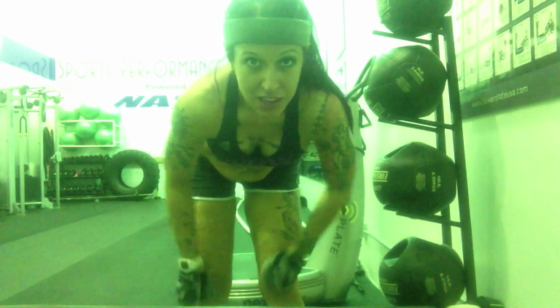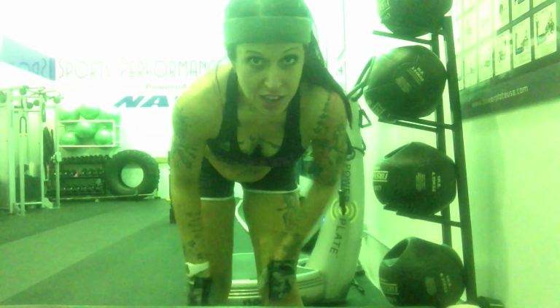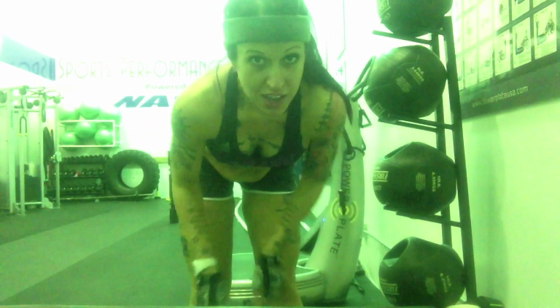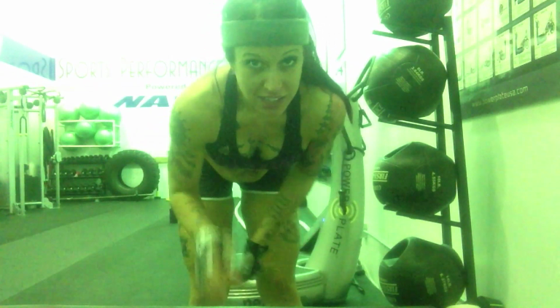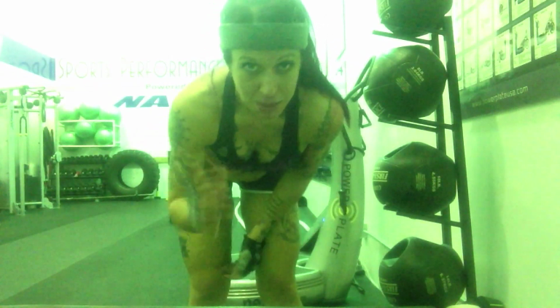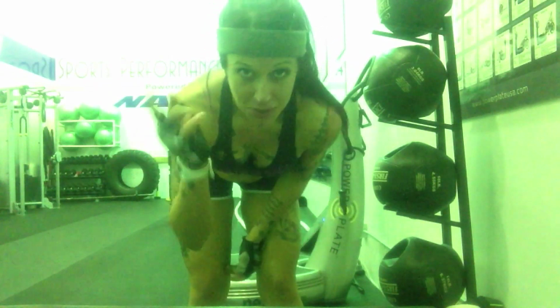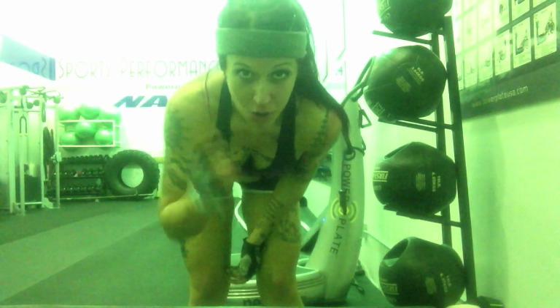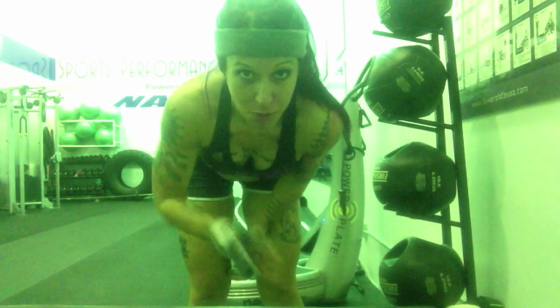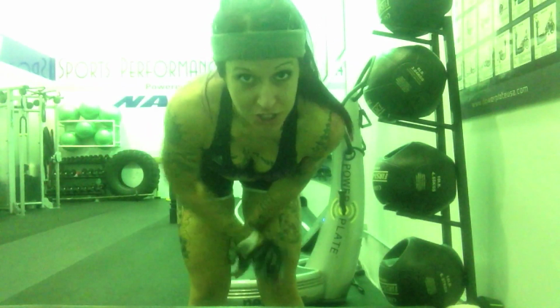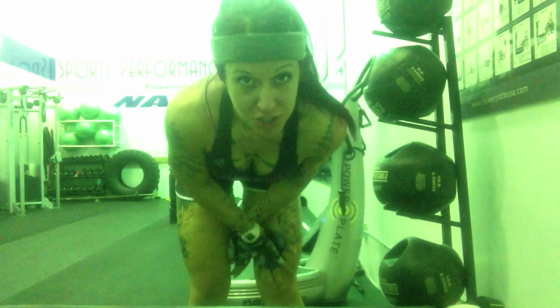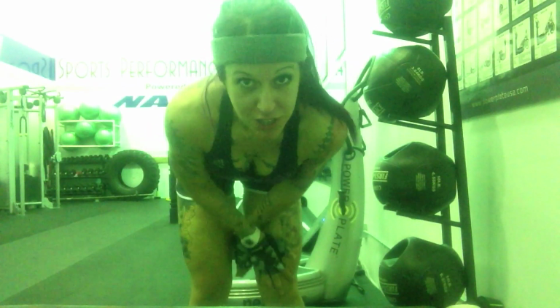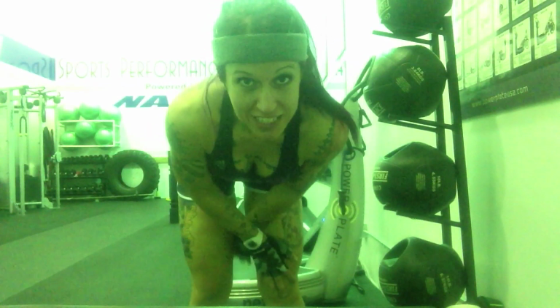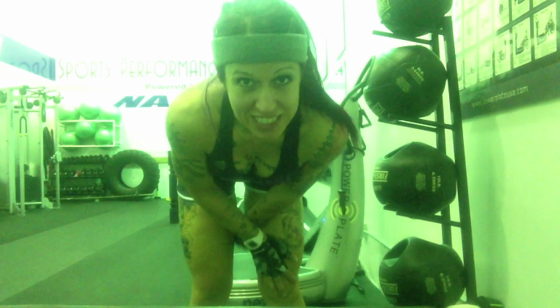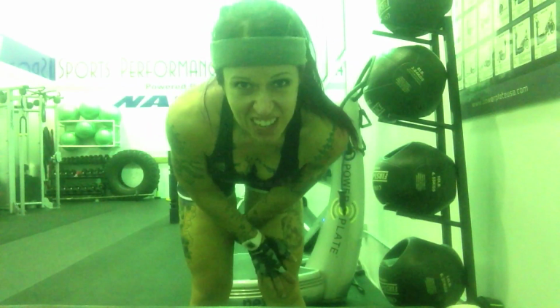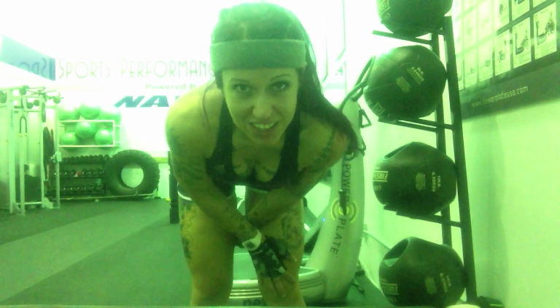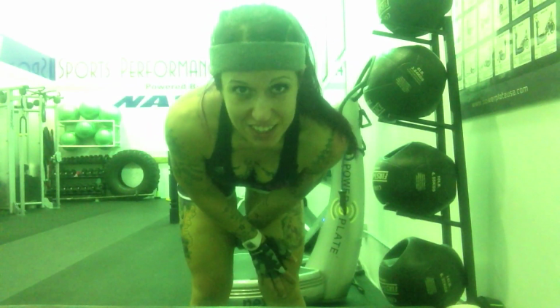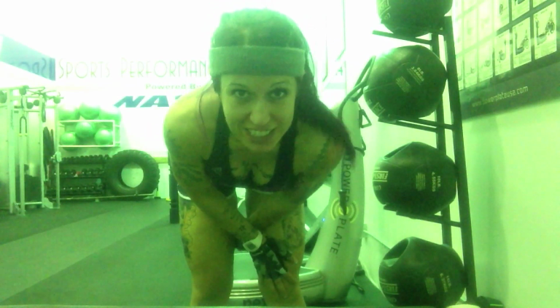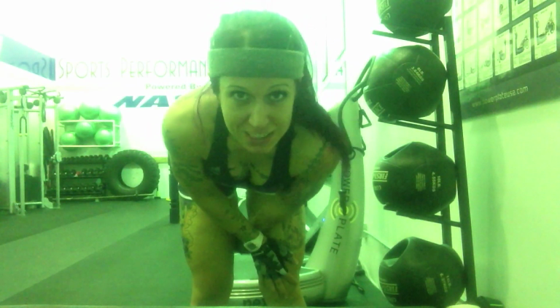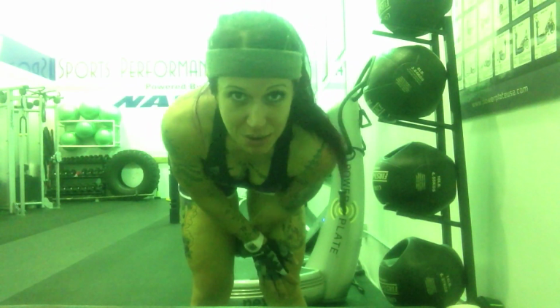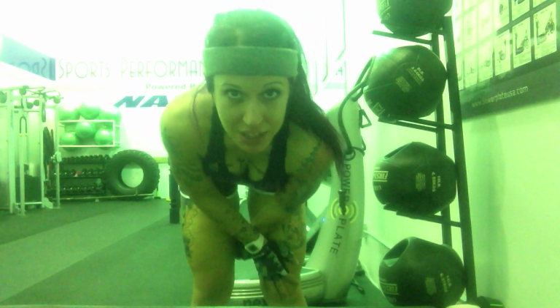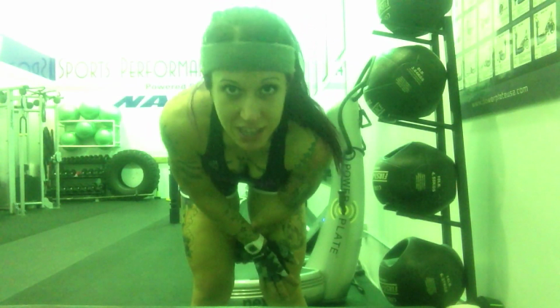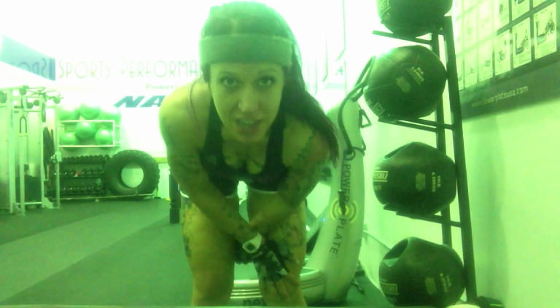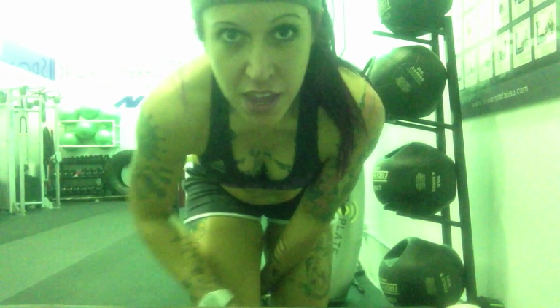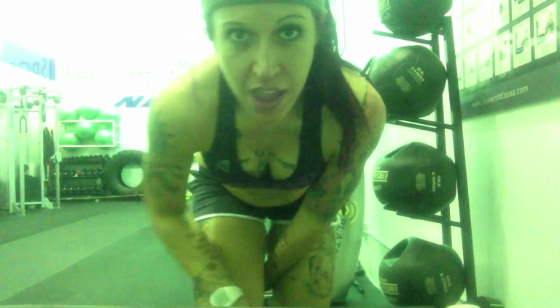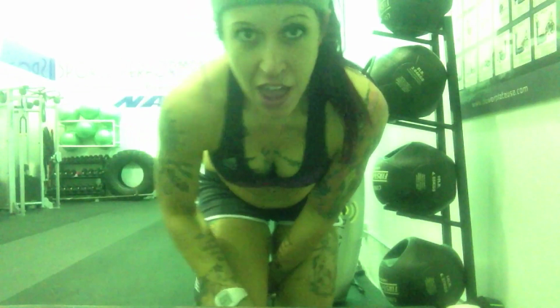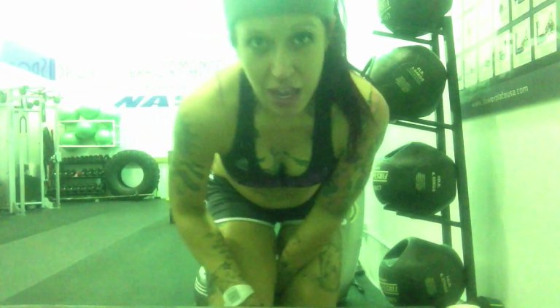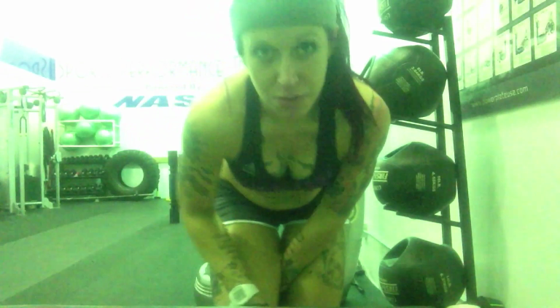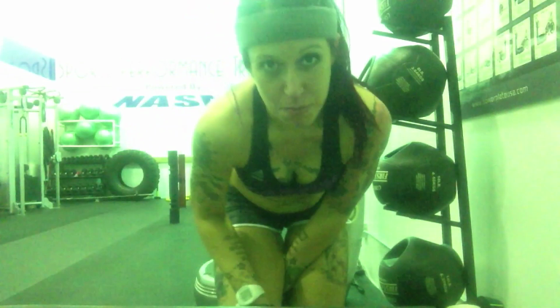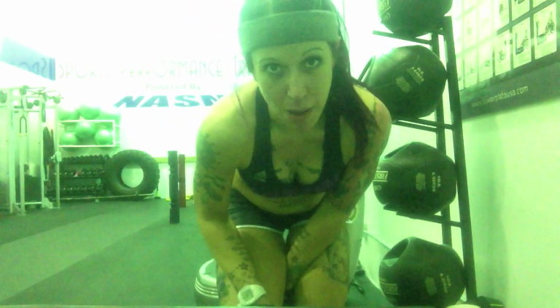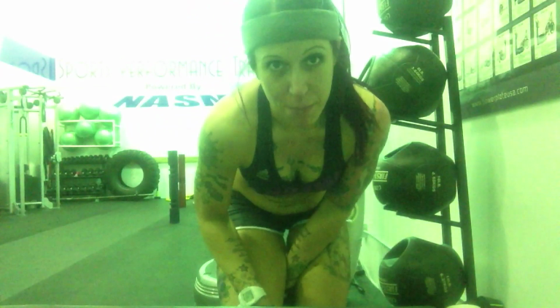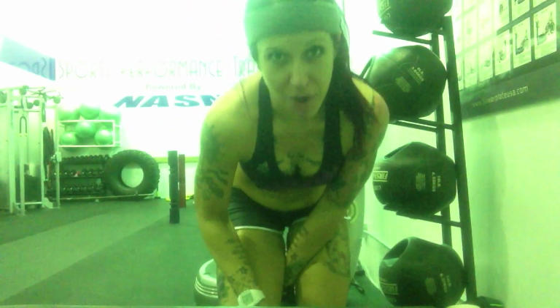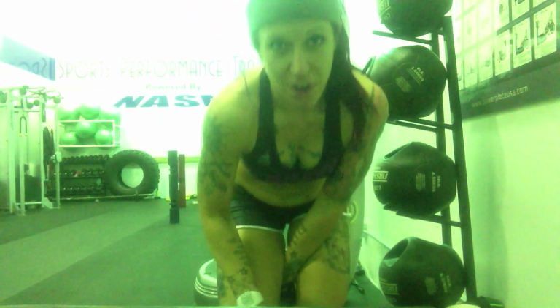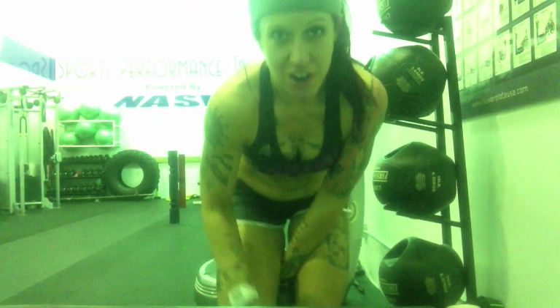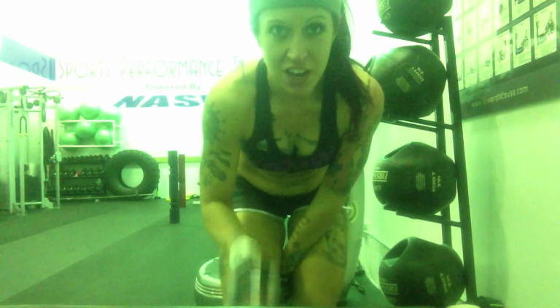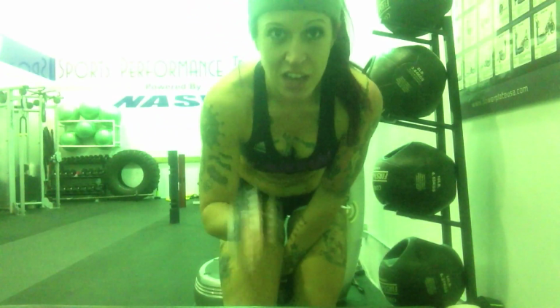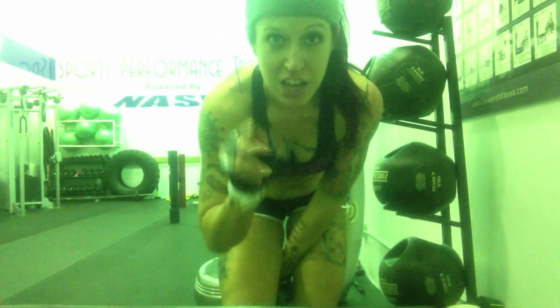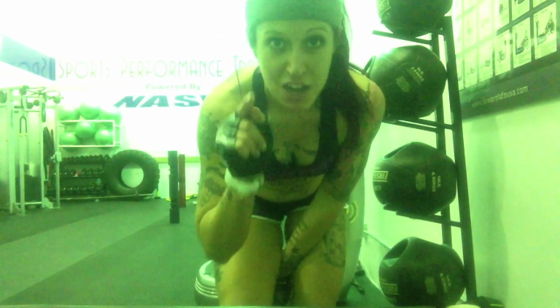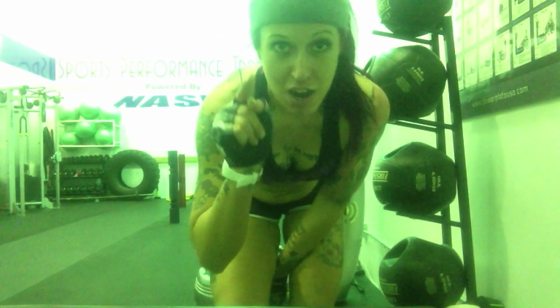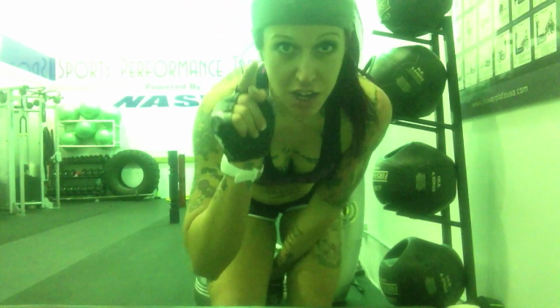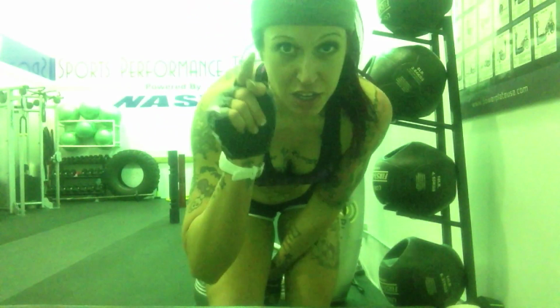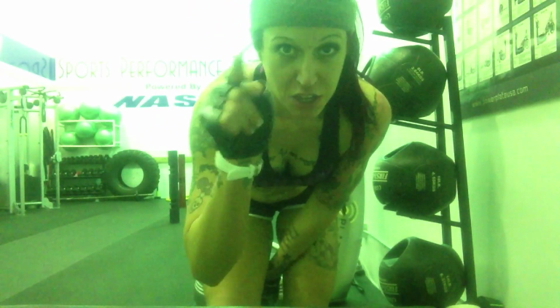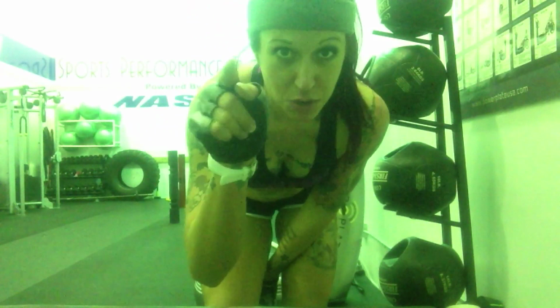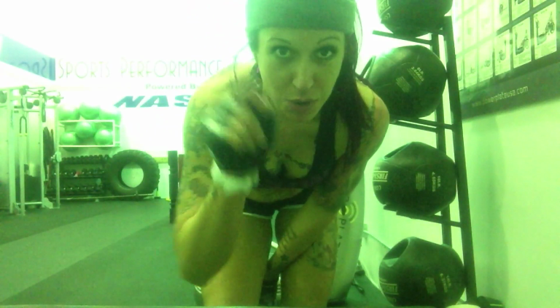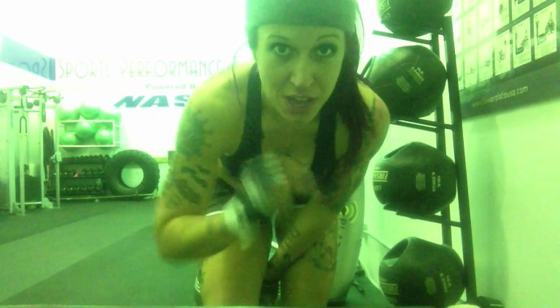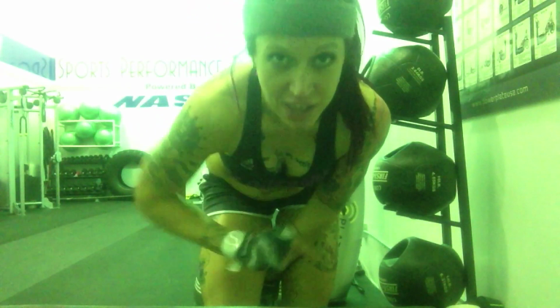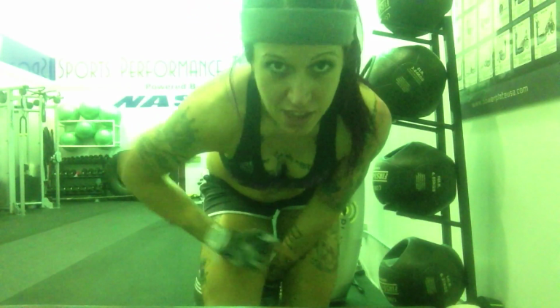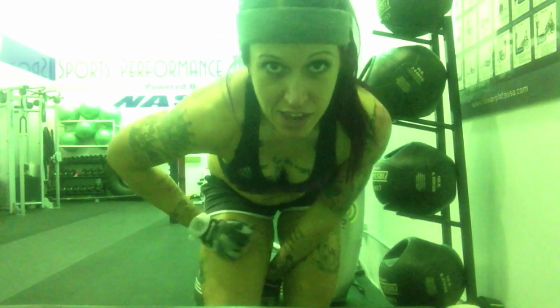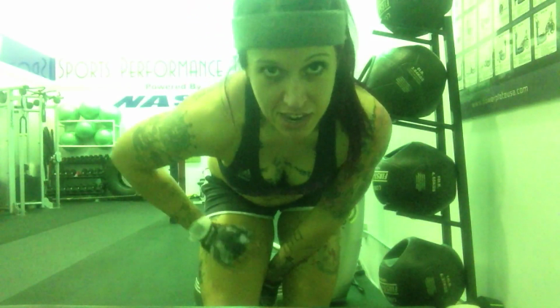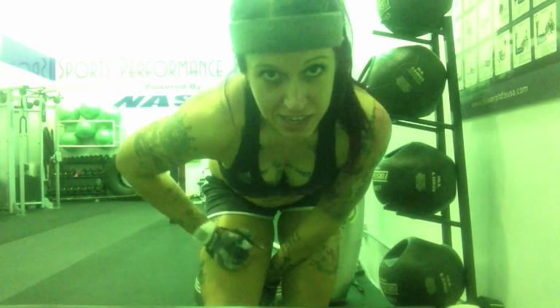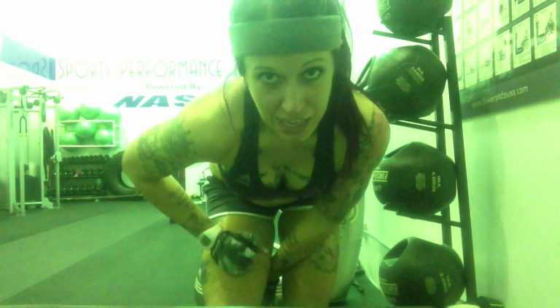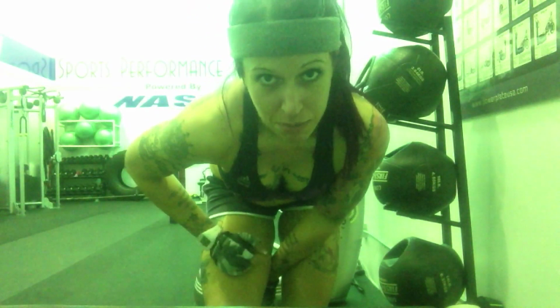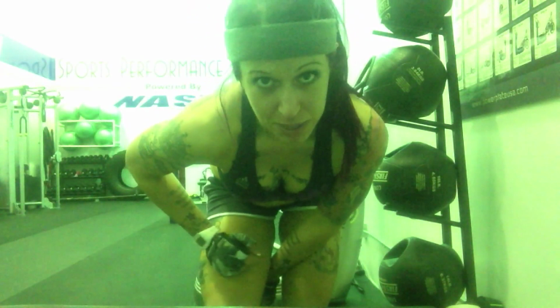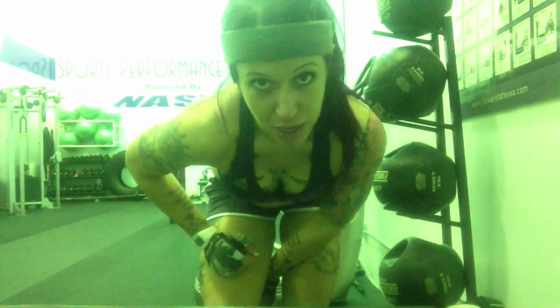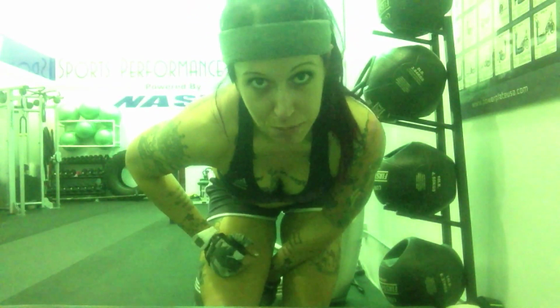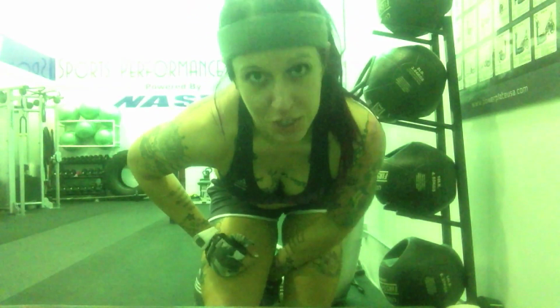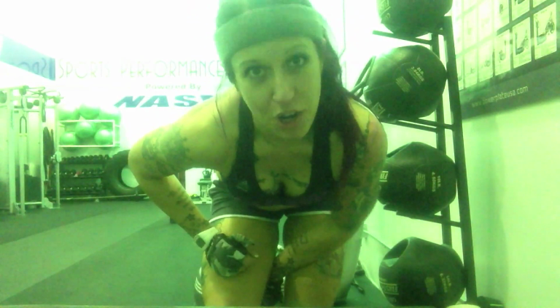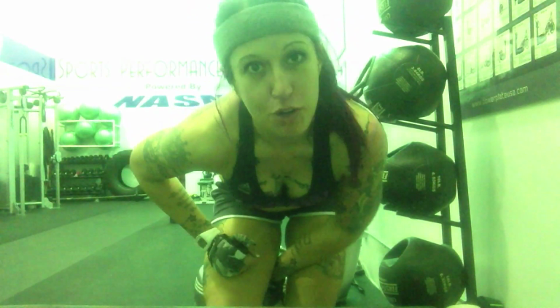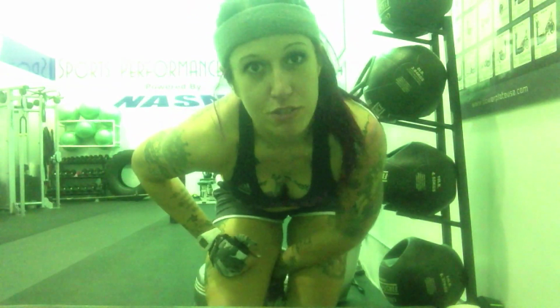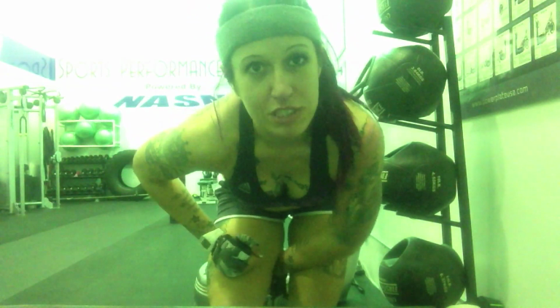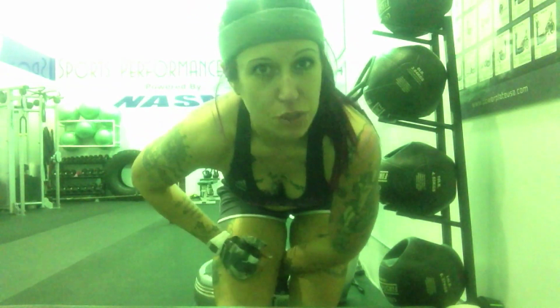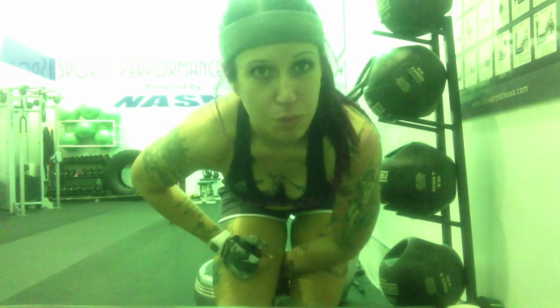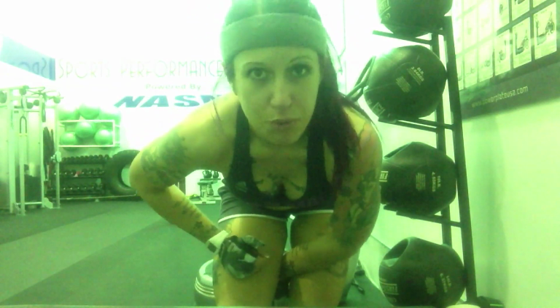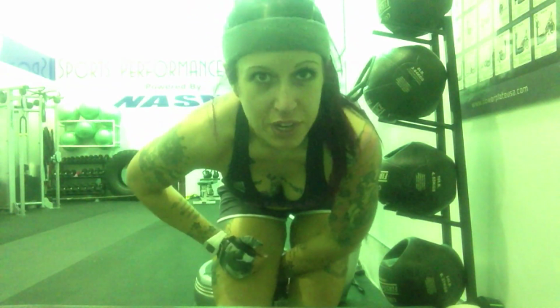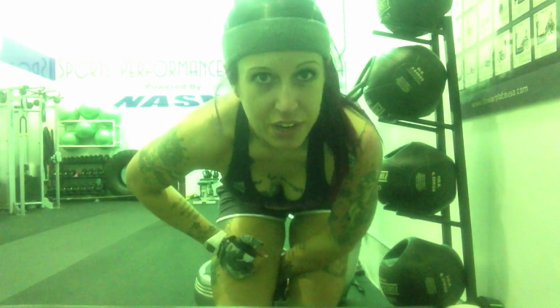Let me know what you guys thought of this one. And remember, you can become your own superhero.